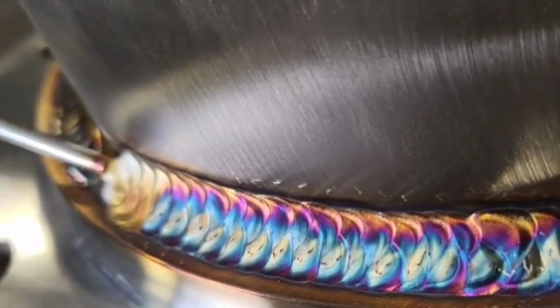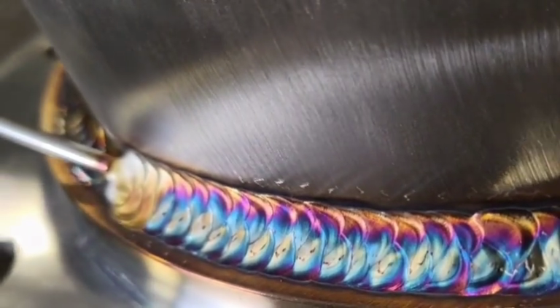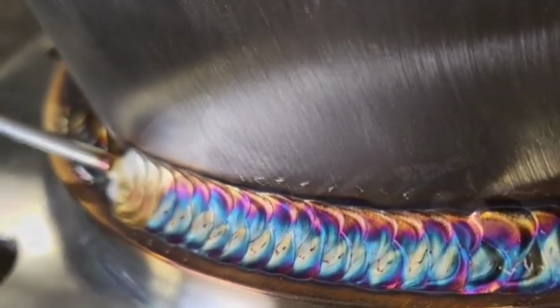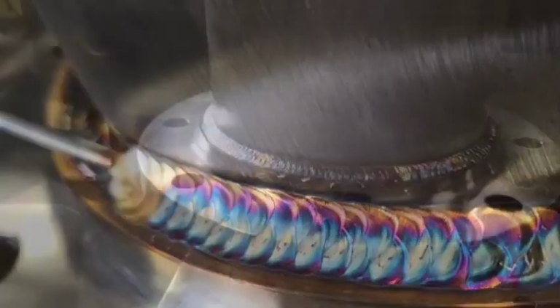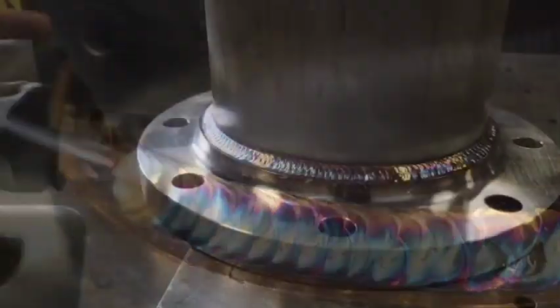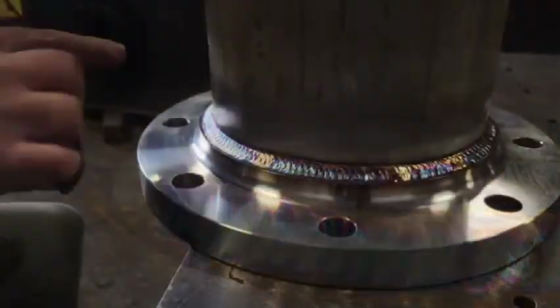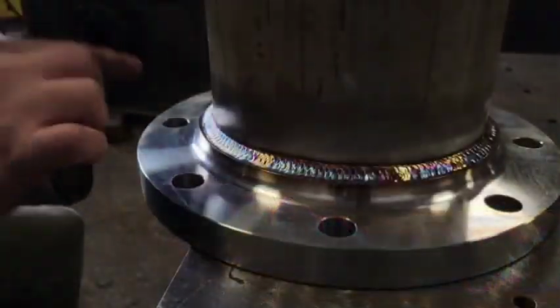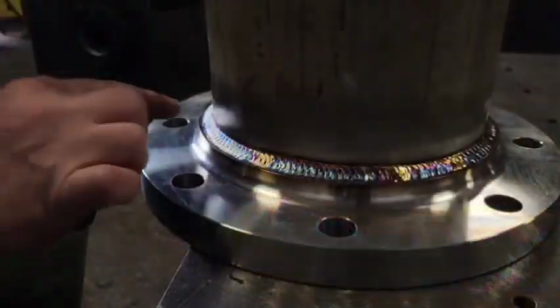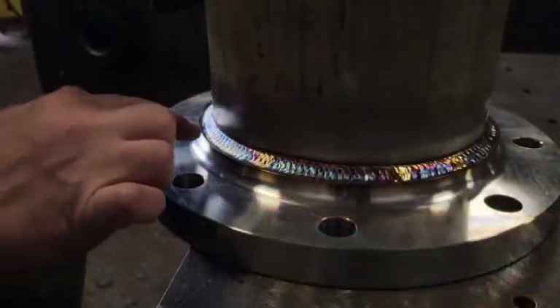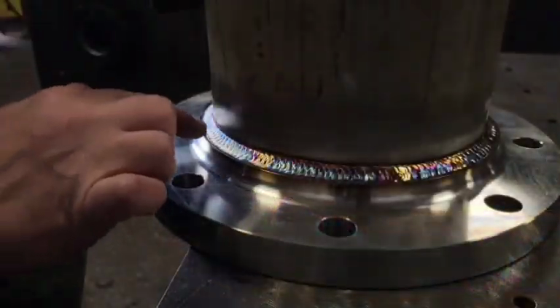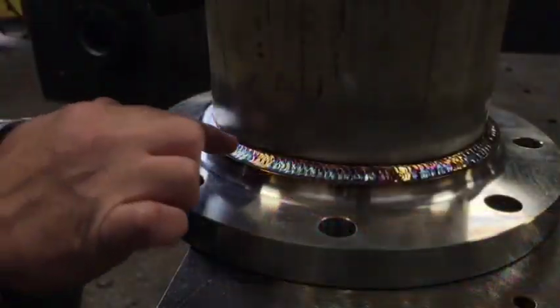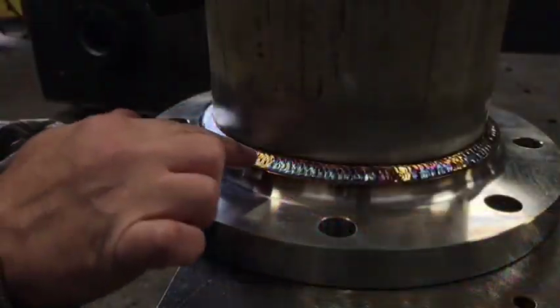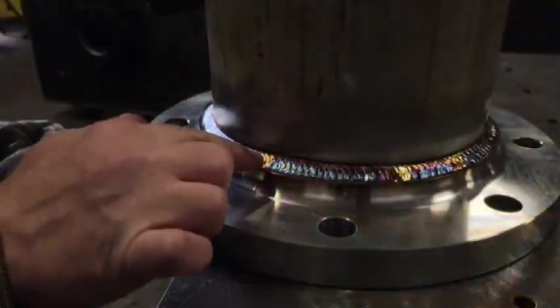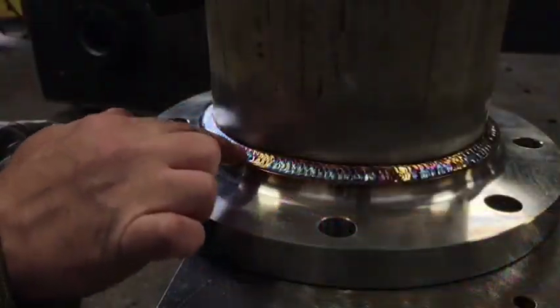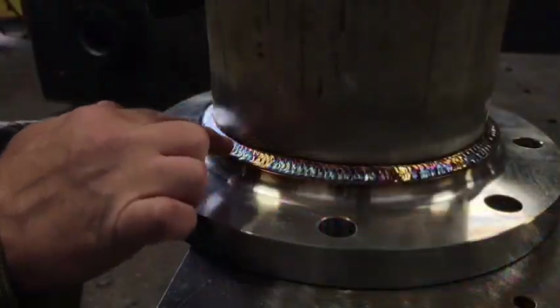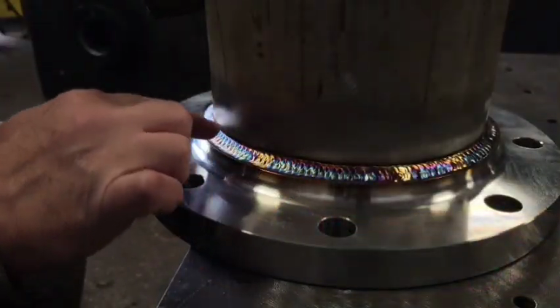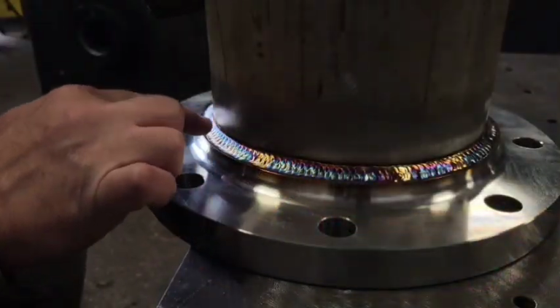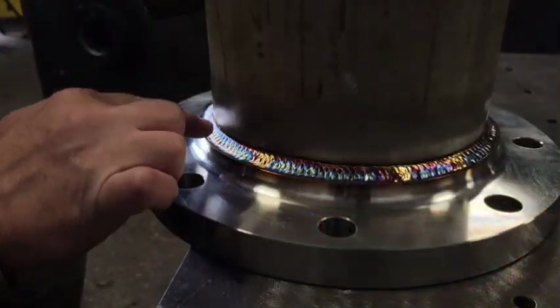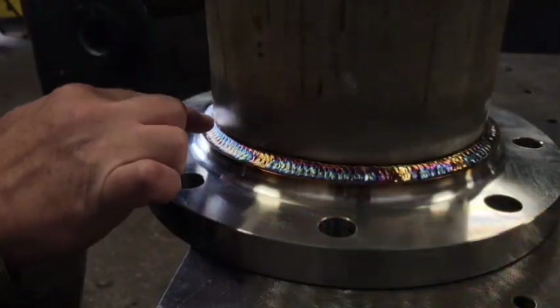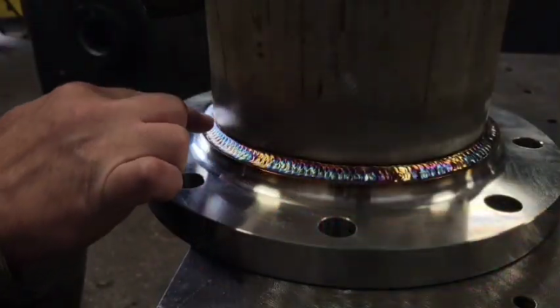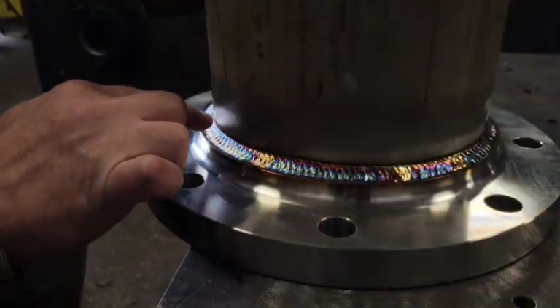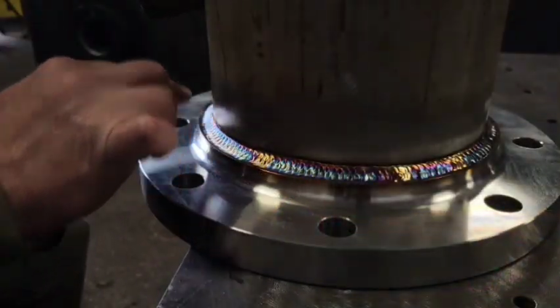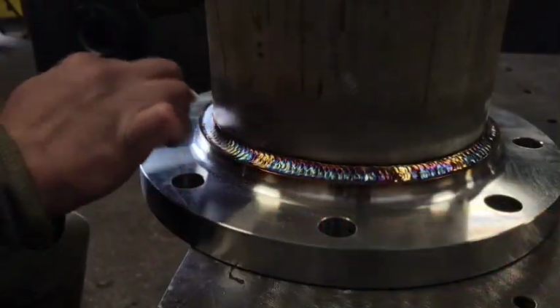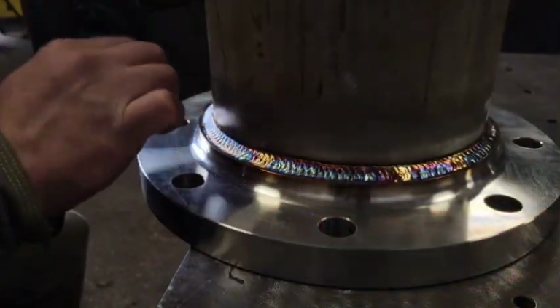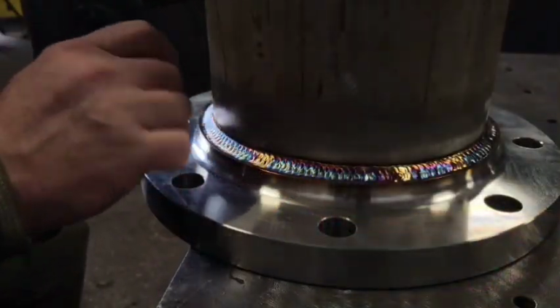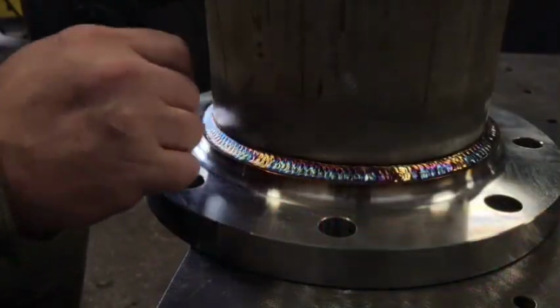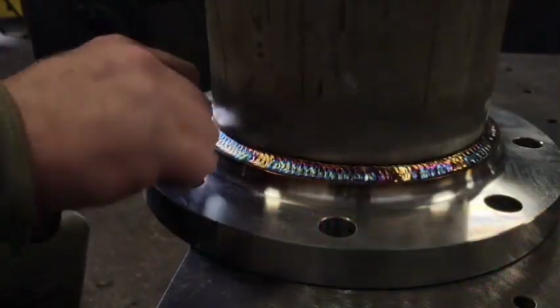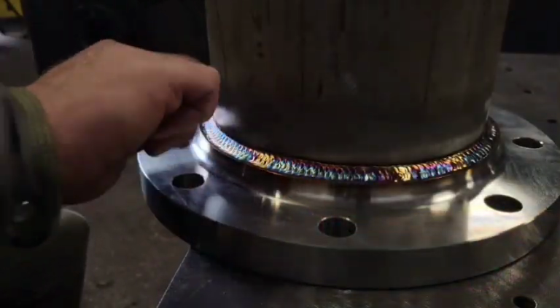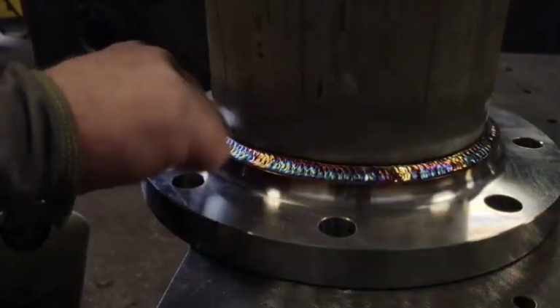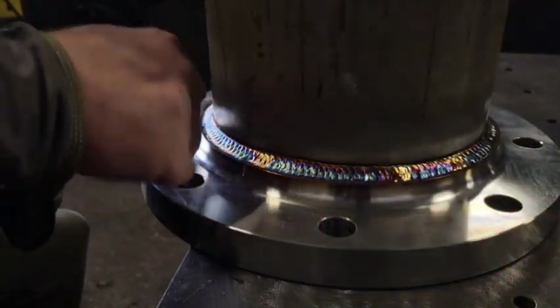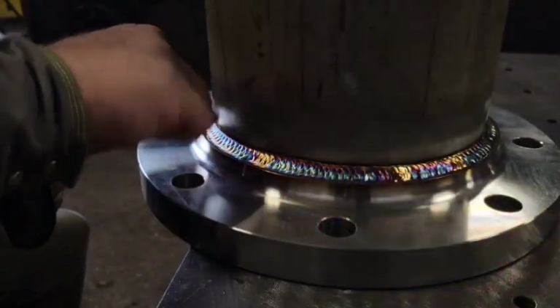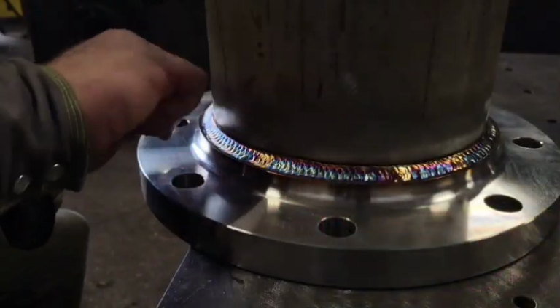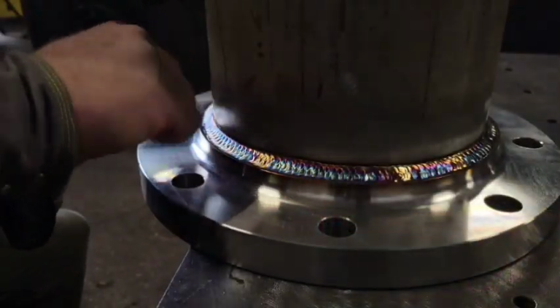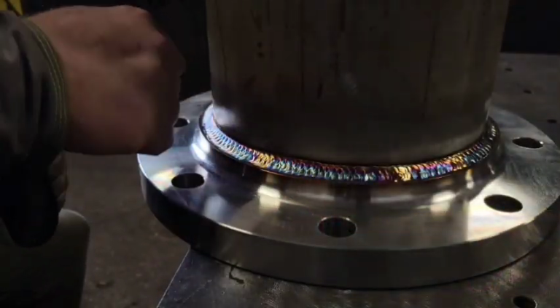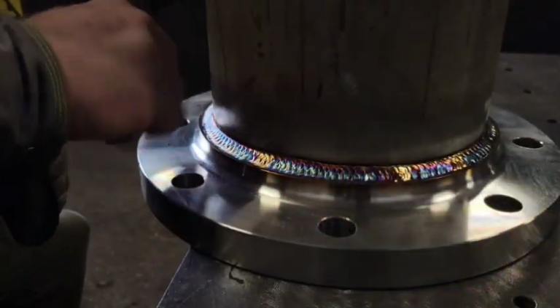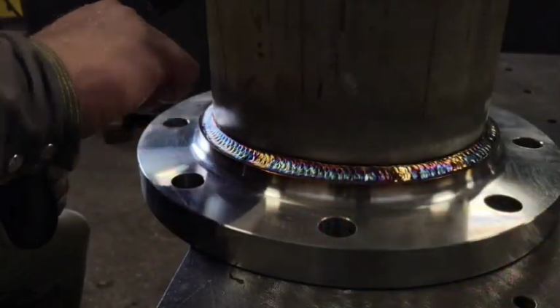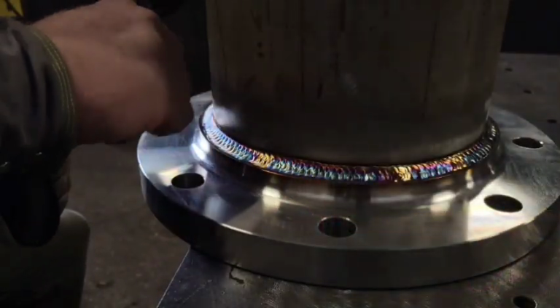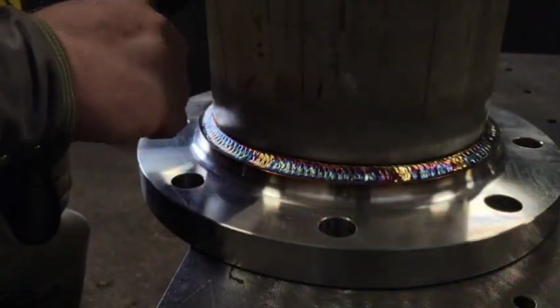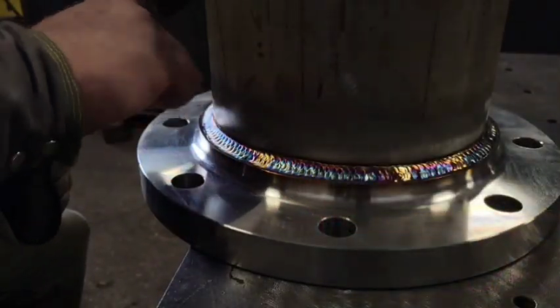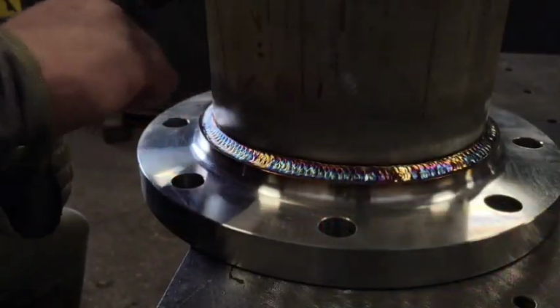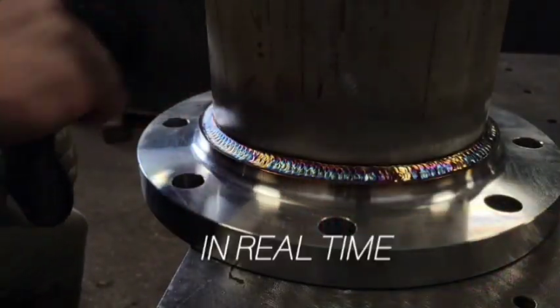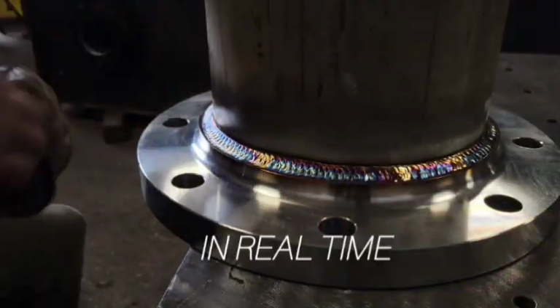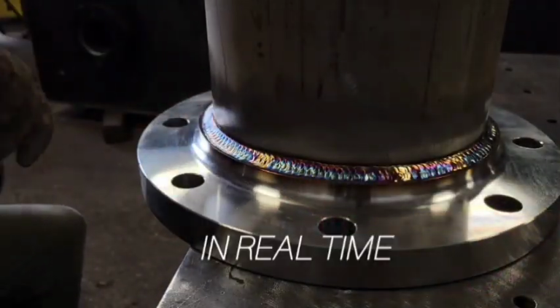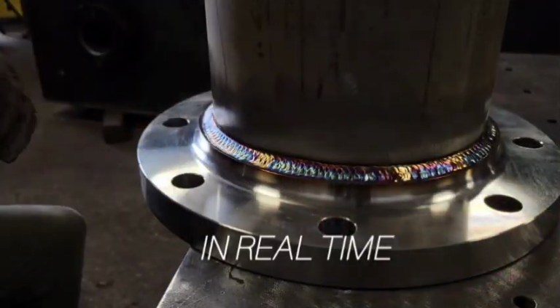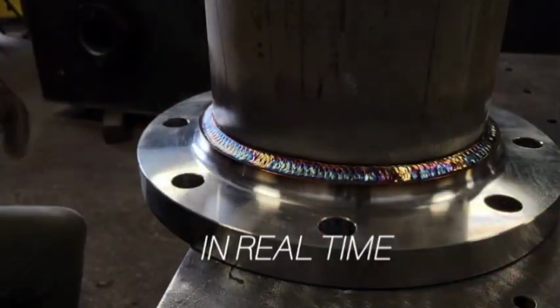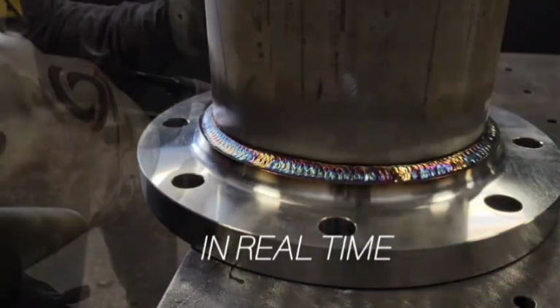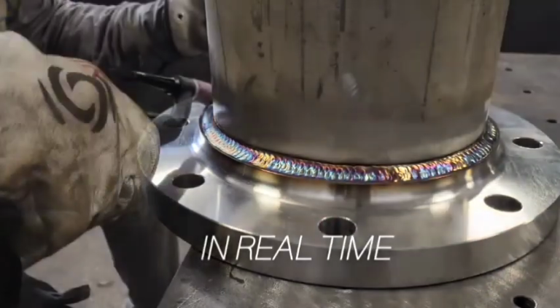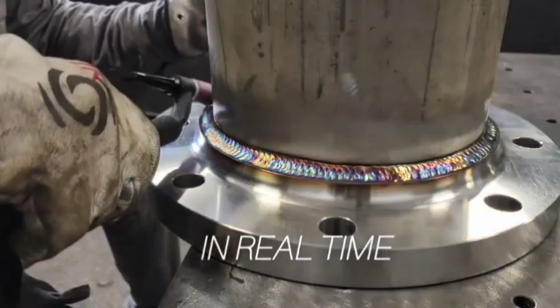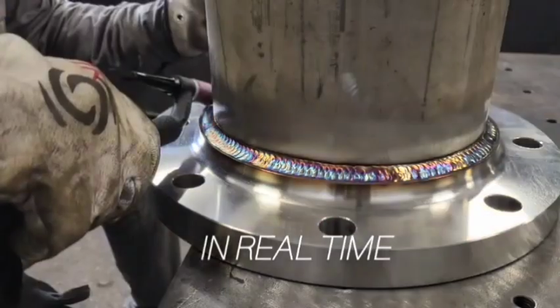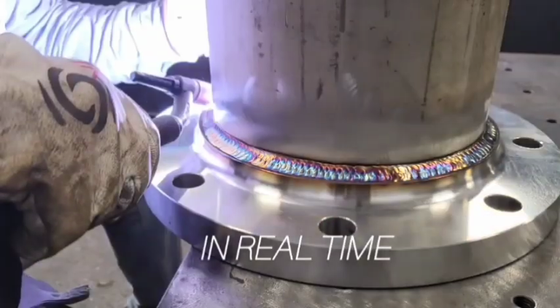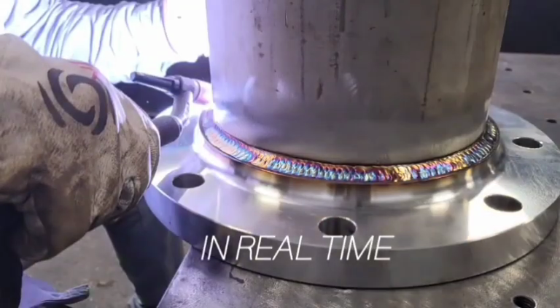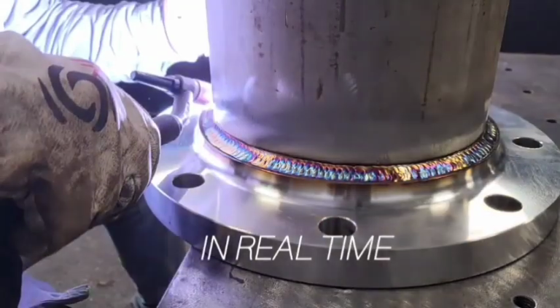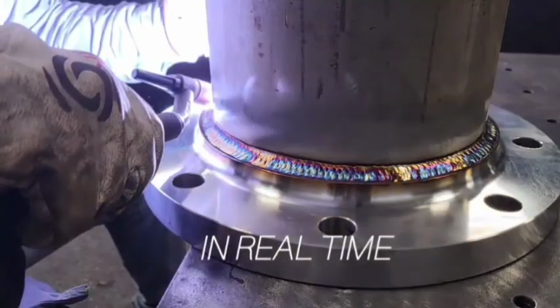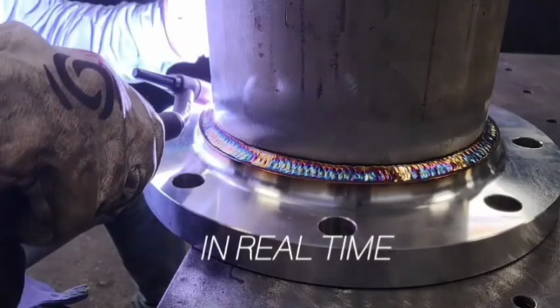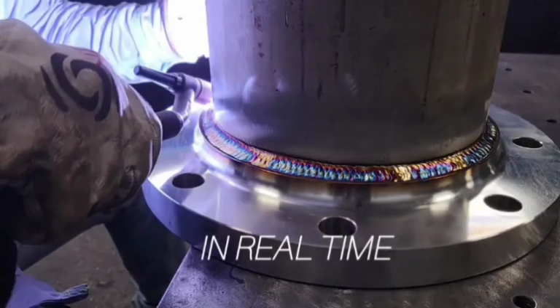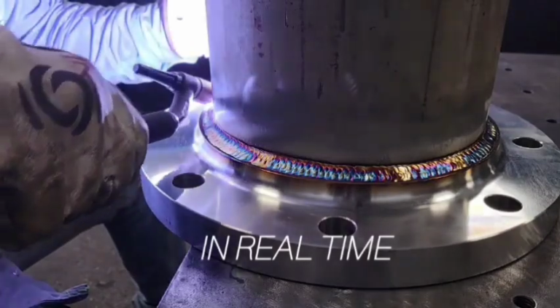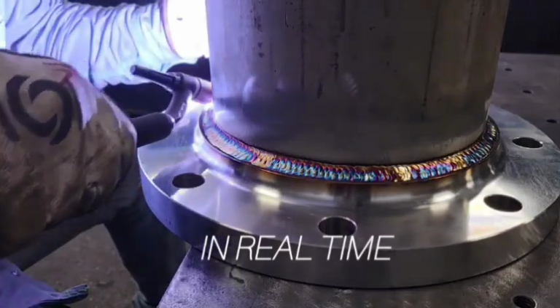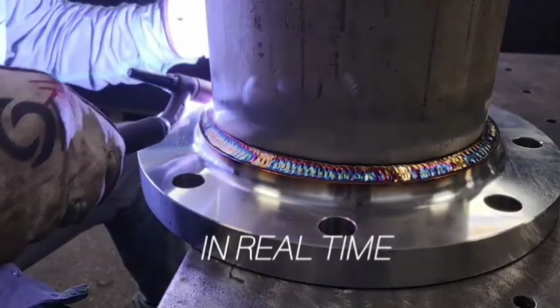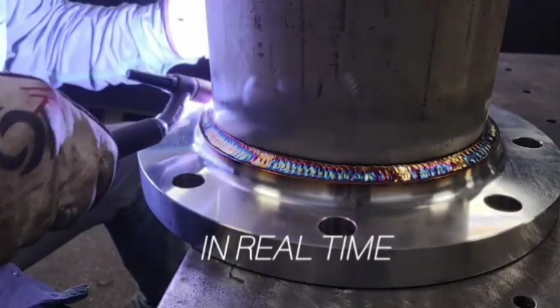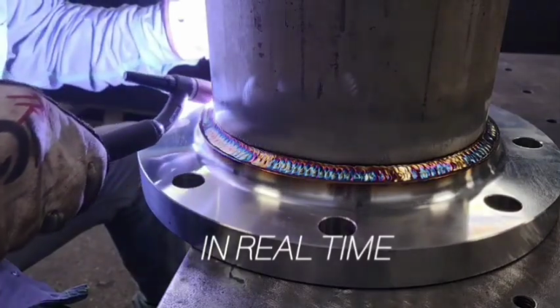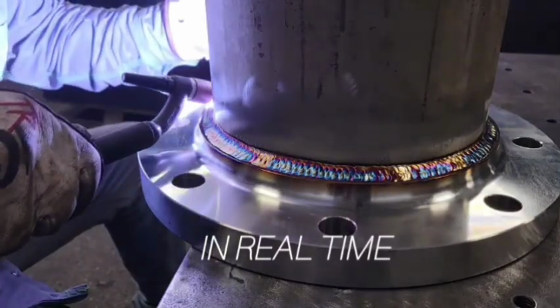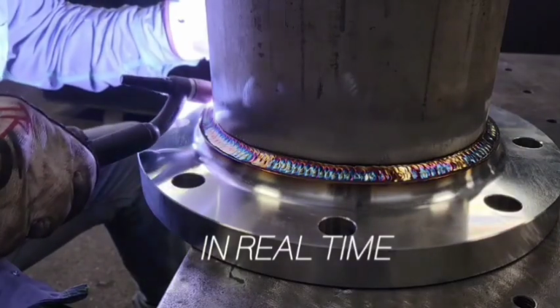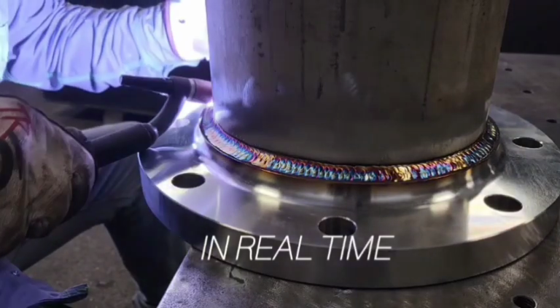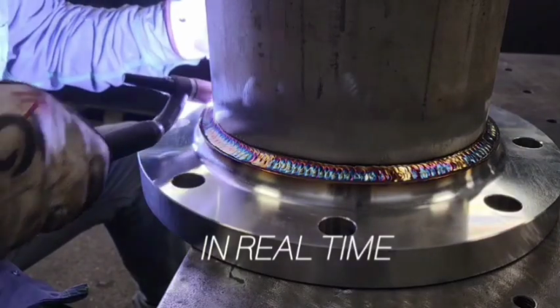Remember guys, the smoother you make this will be the smoother that cup walks over the top of it. So you can work it out right there.